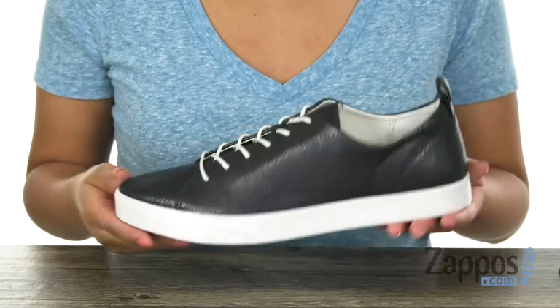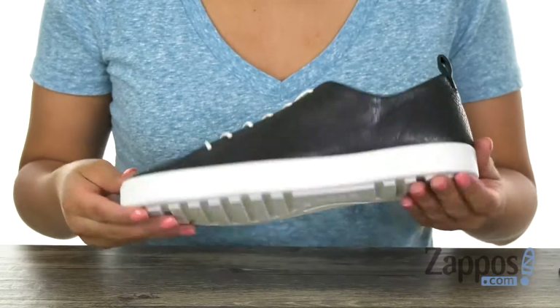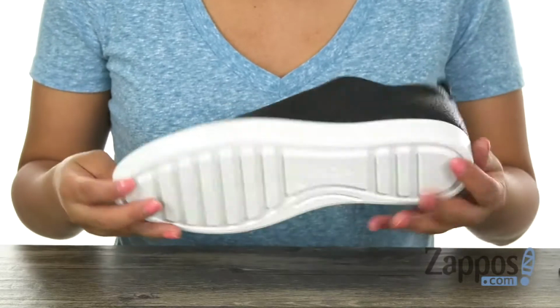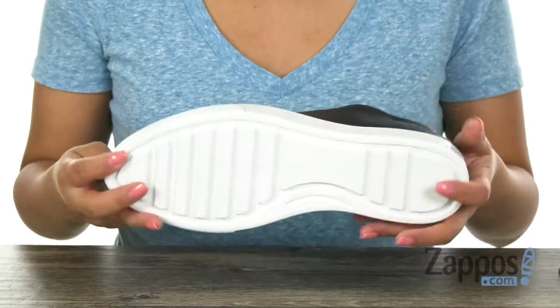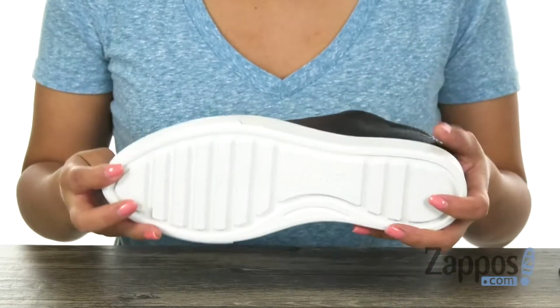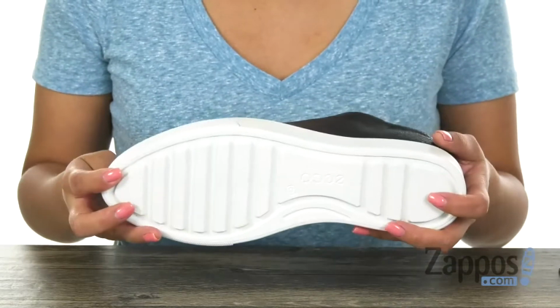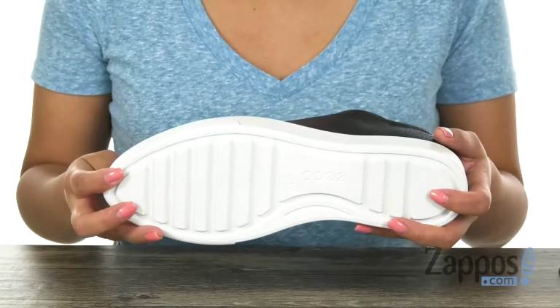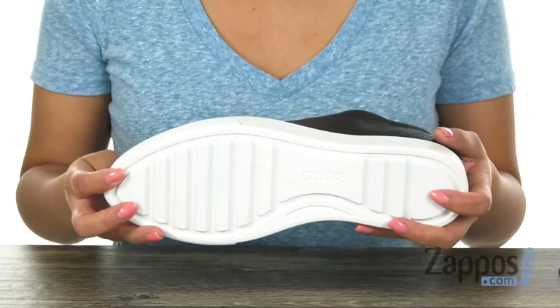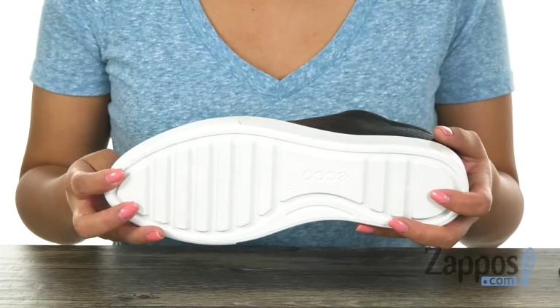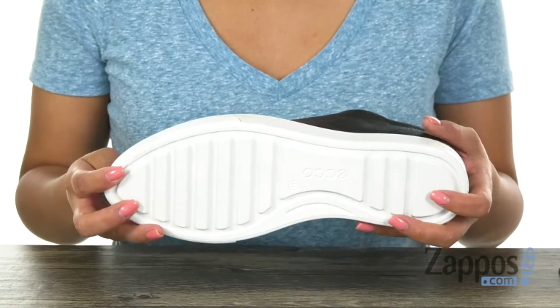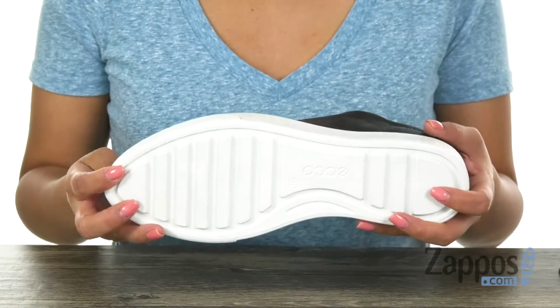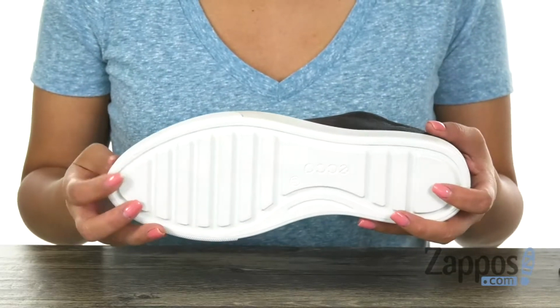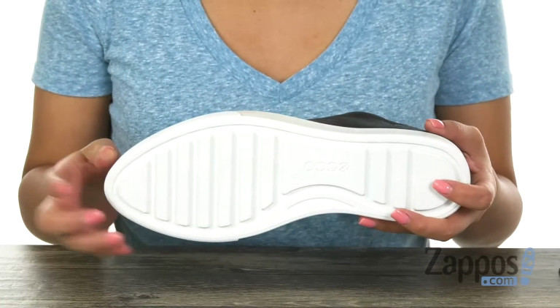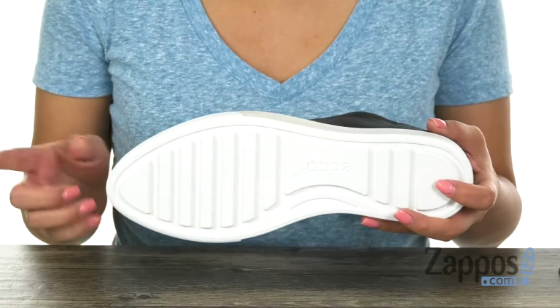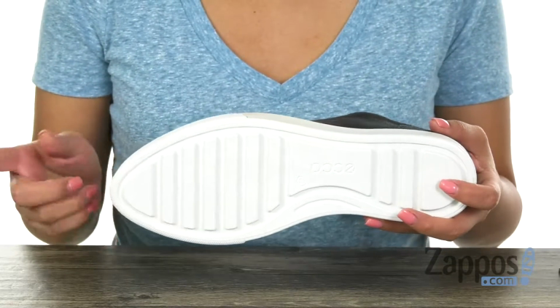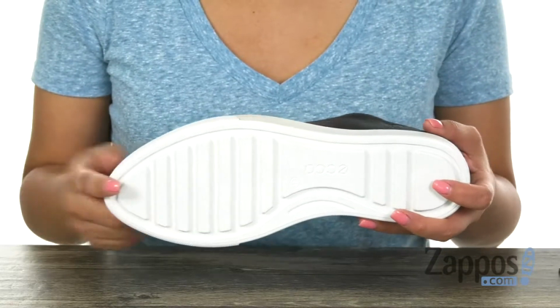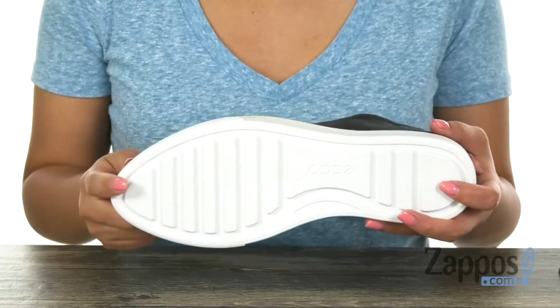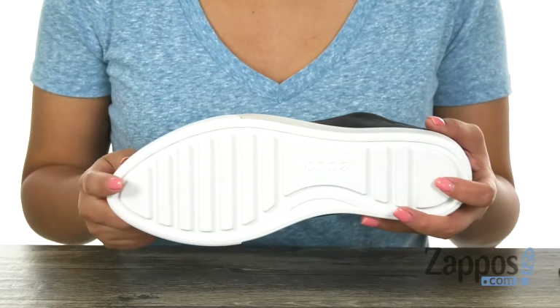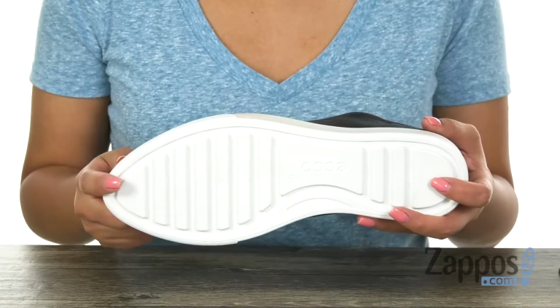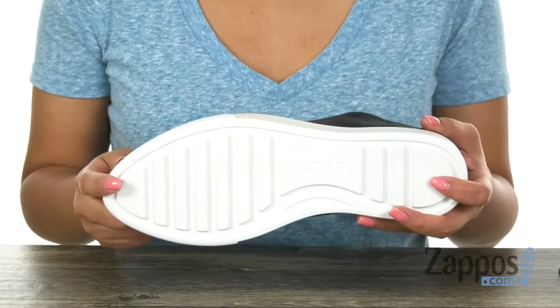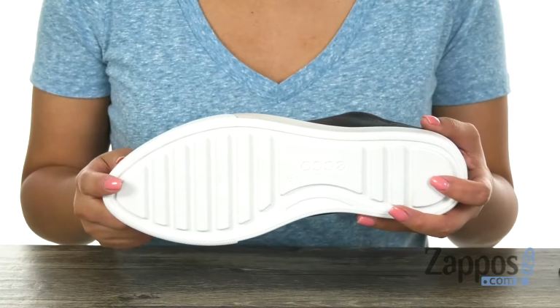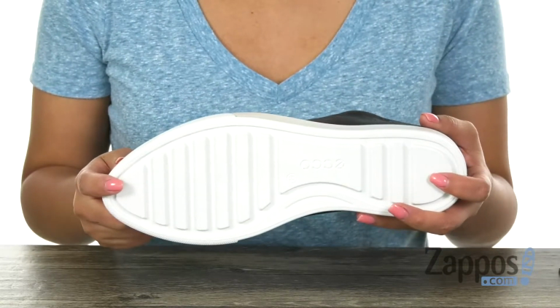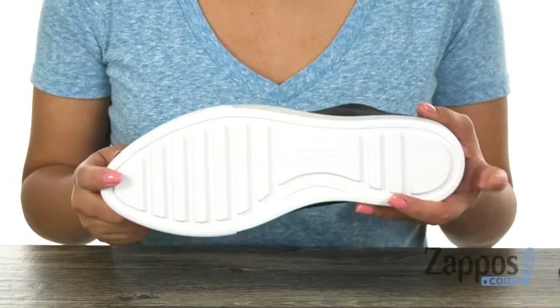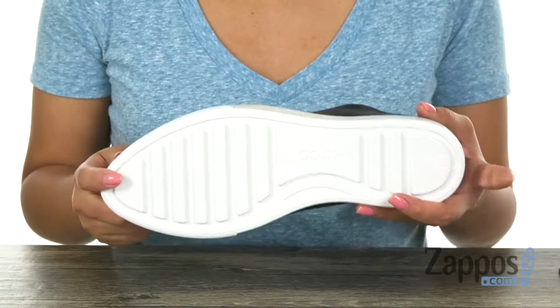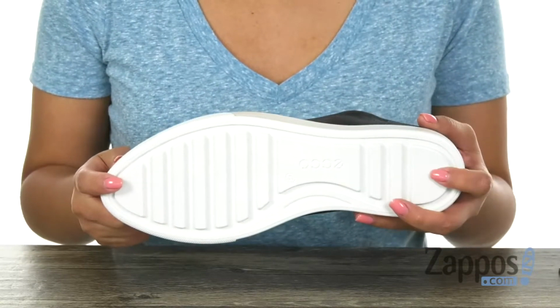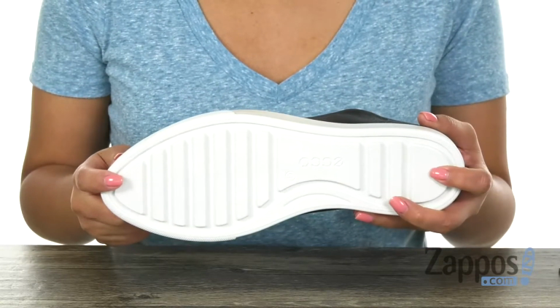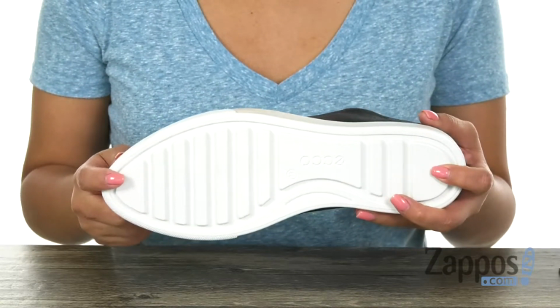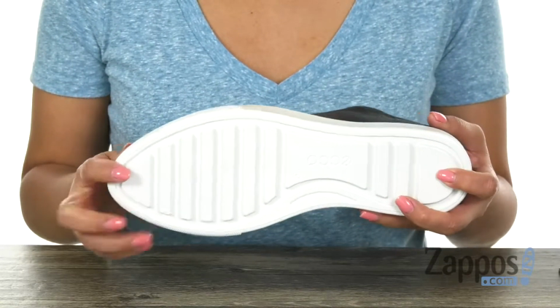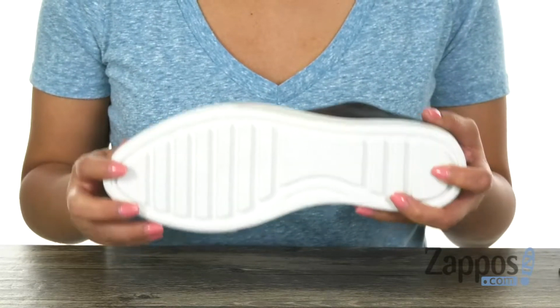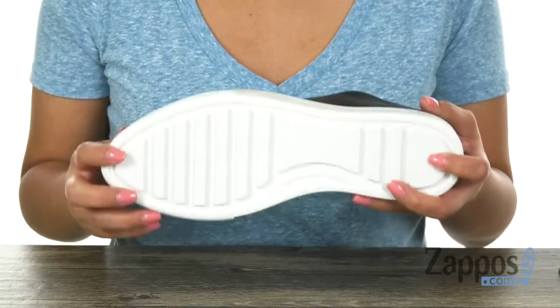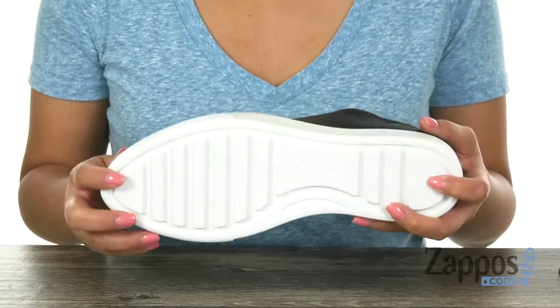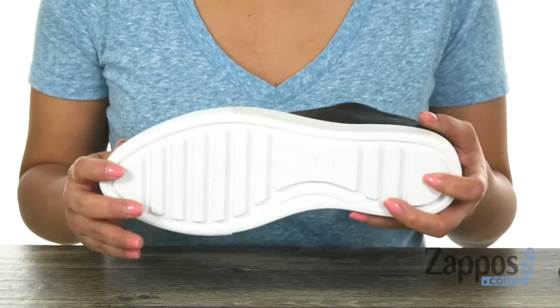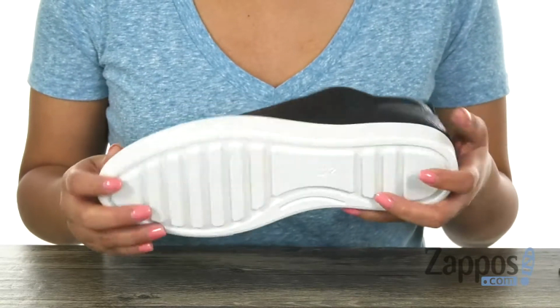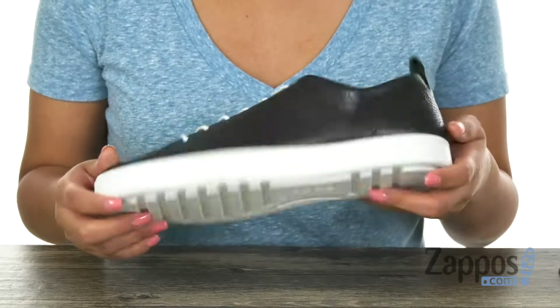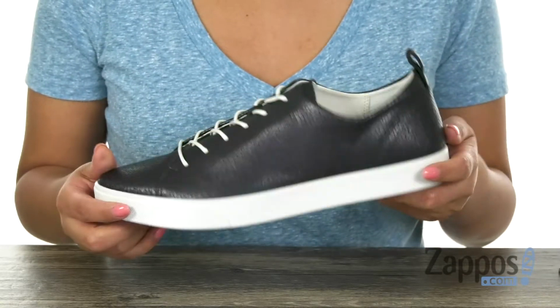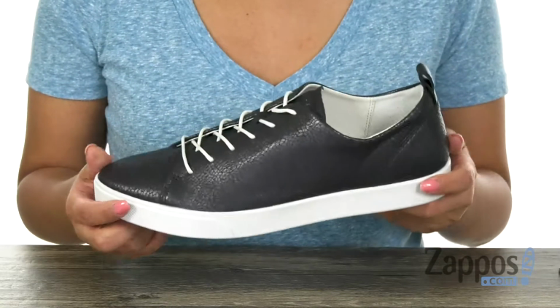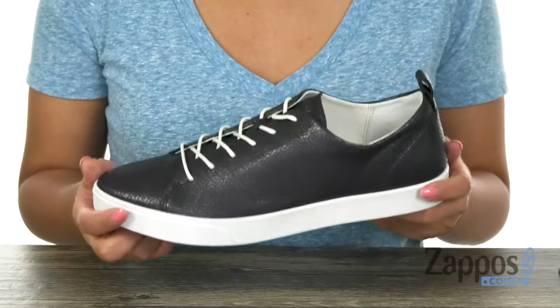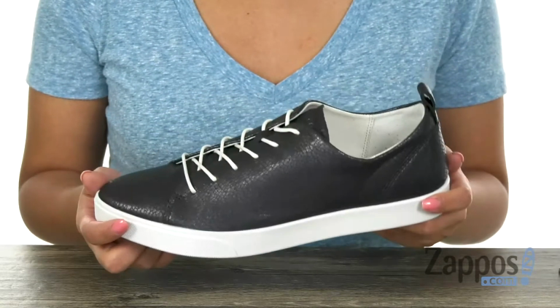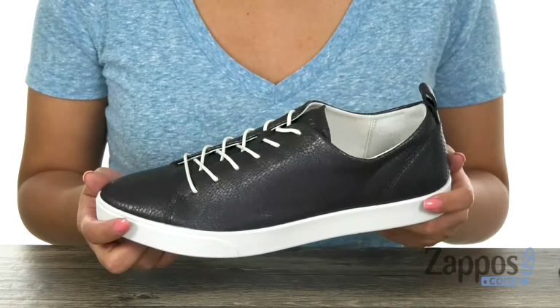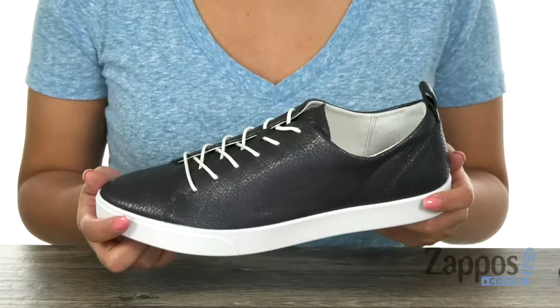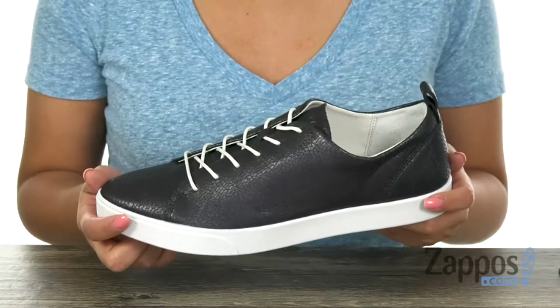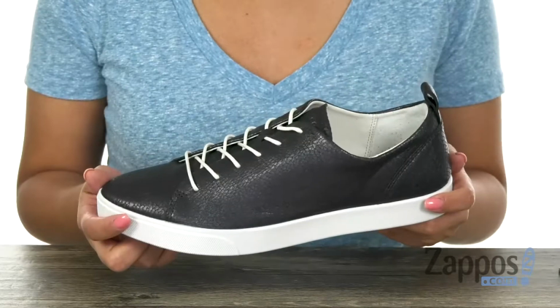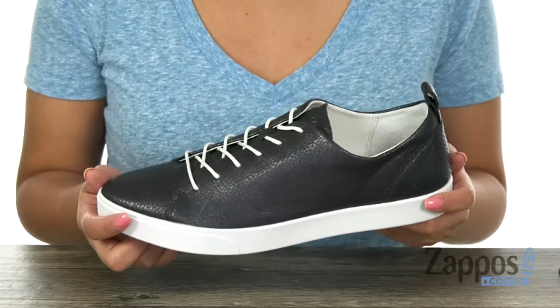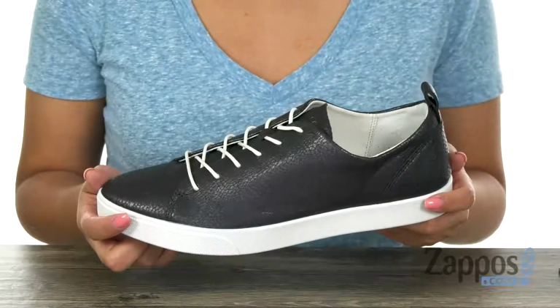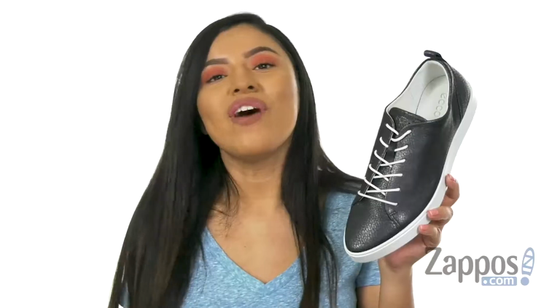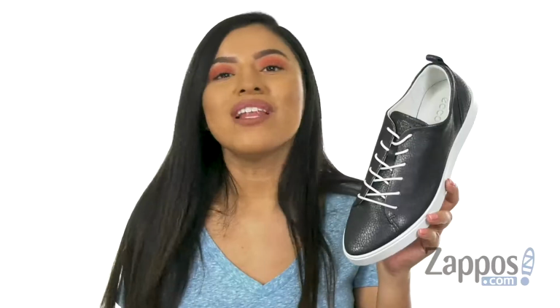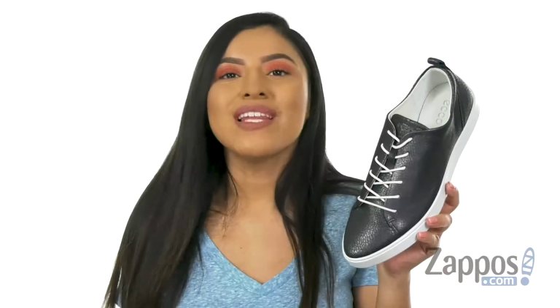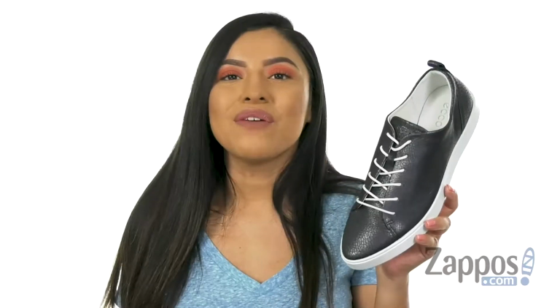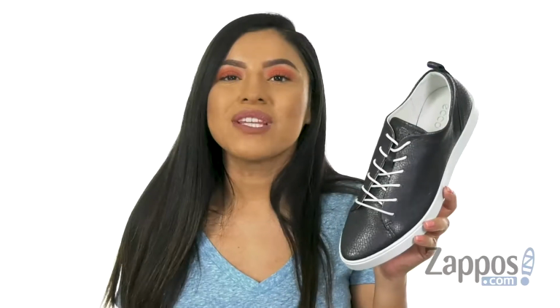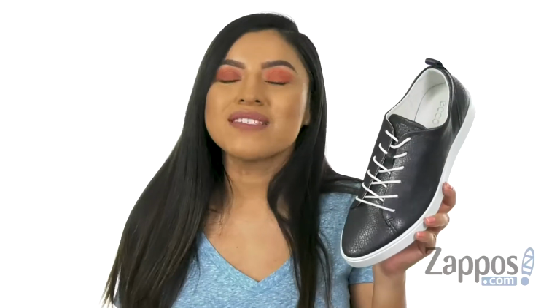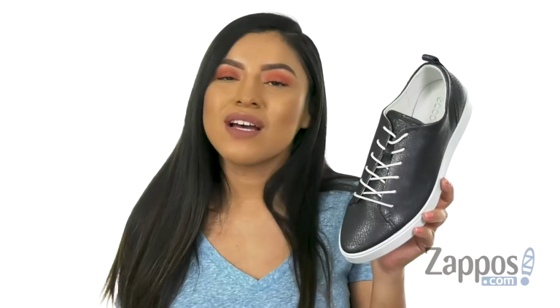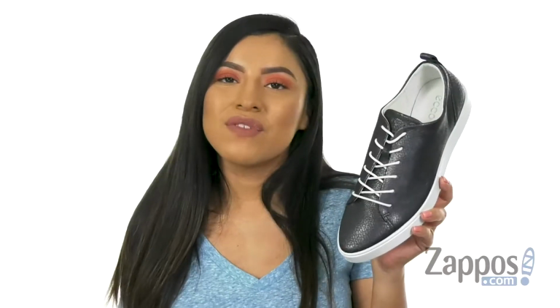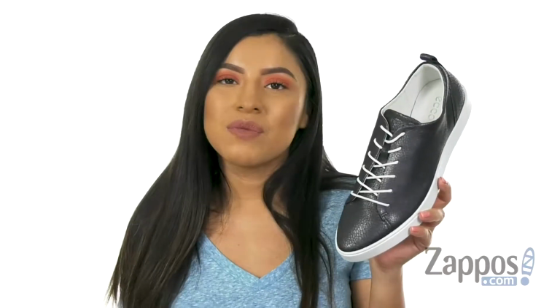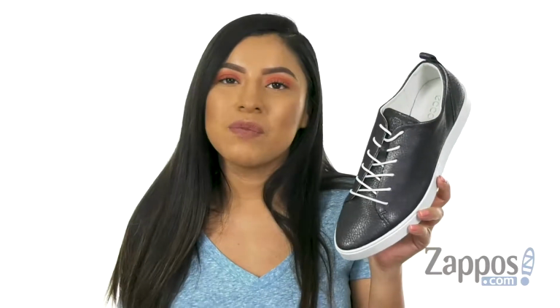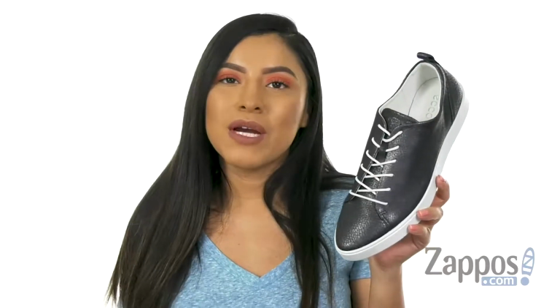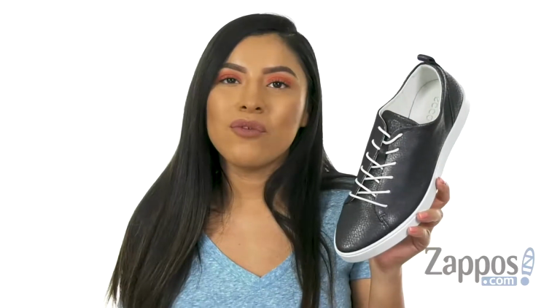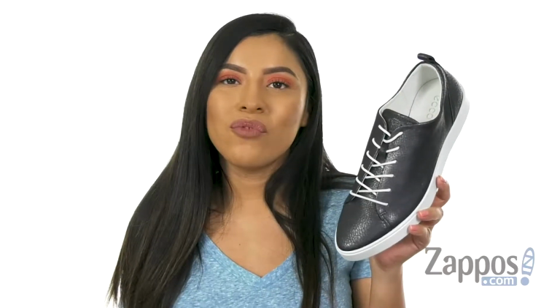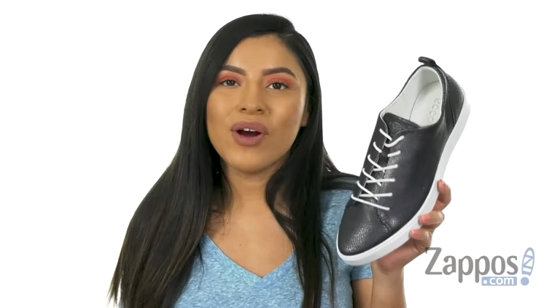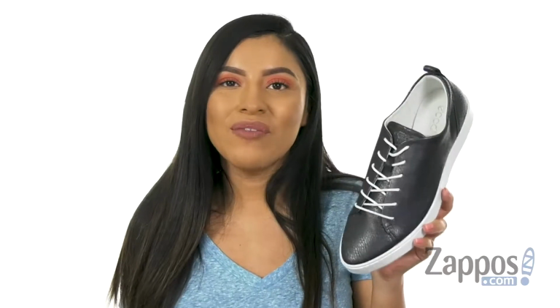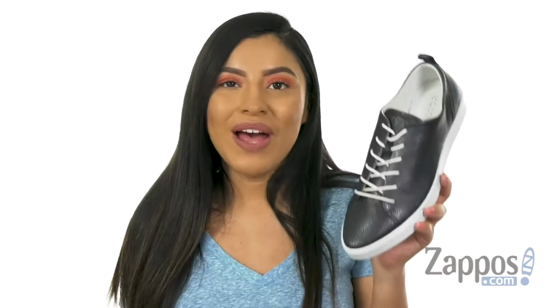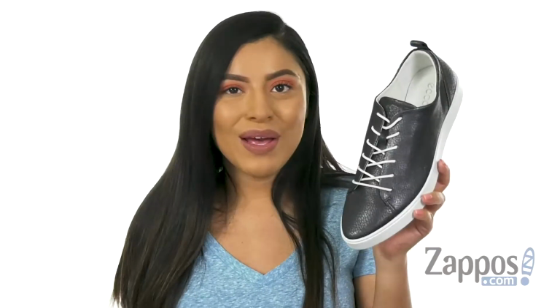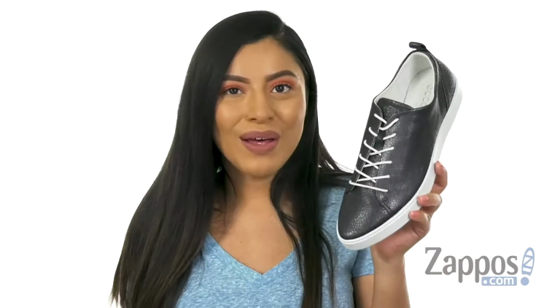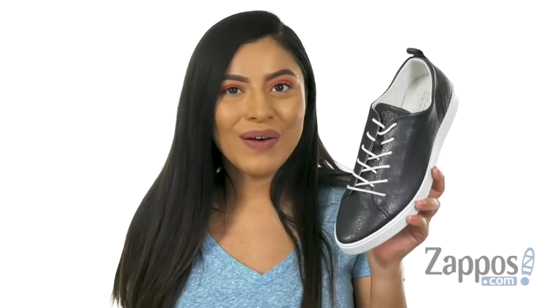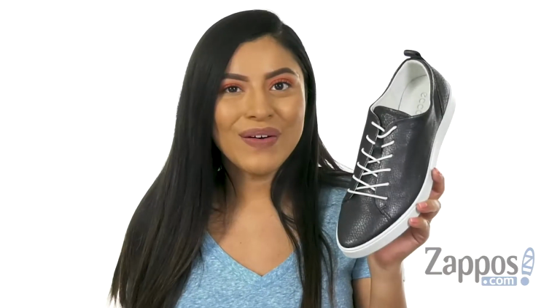Lastly, at the bottom there is a direct-injected single-component PU outsole. Fall in love with this comfortable pair from ECCO!